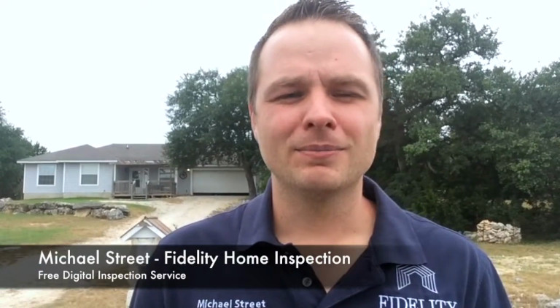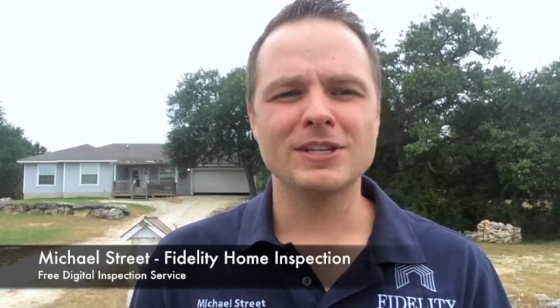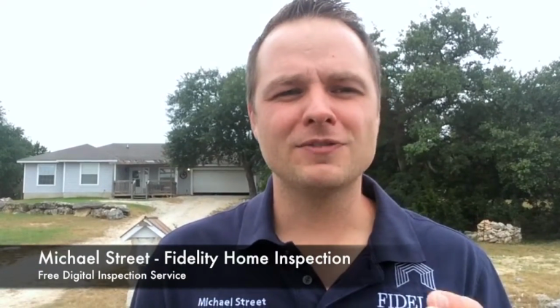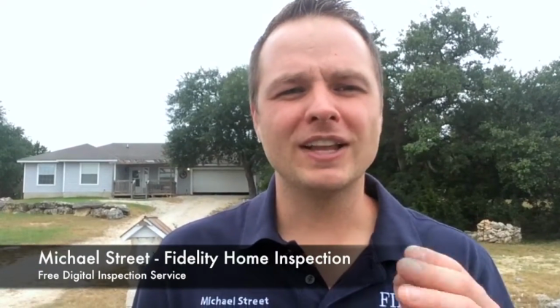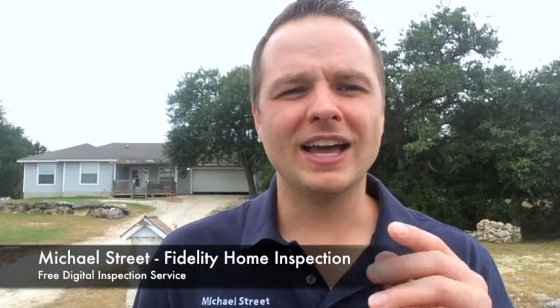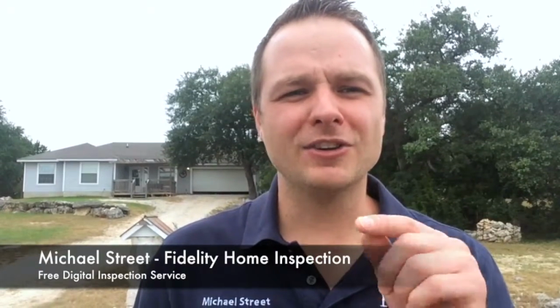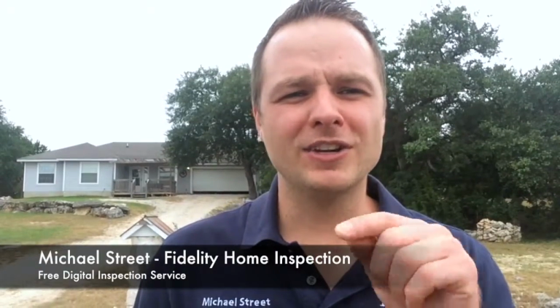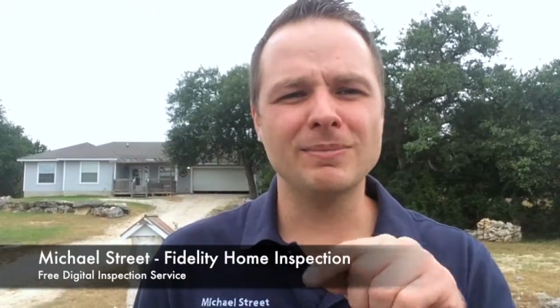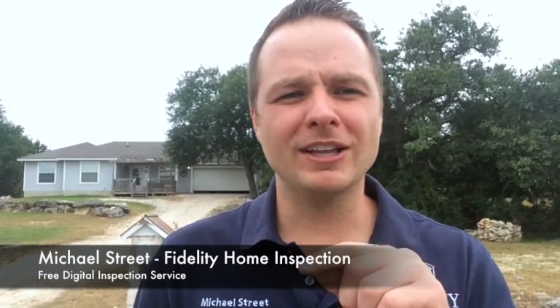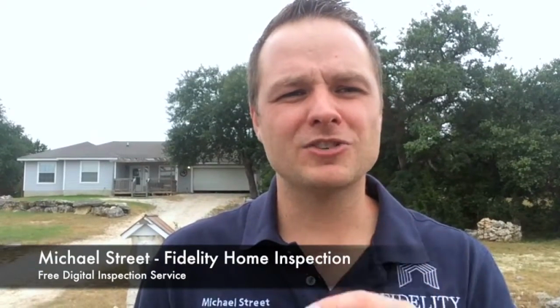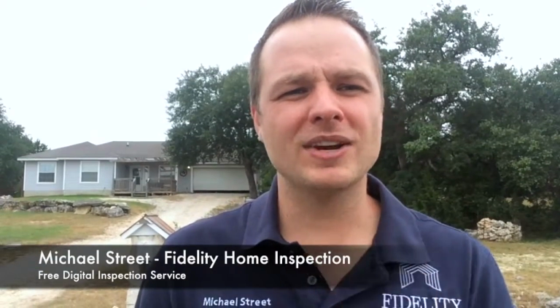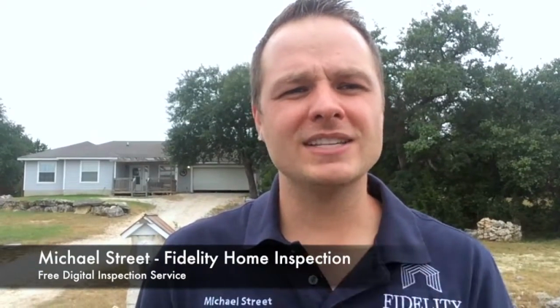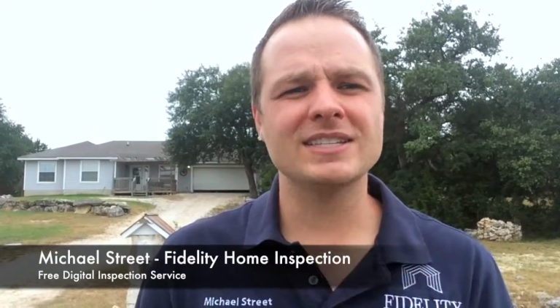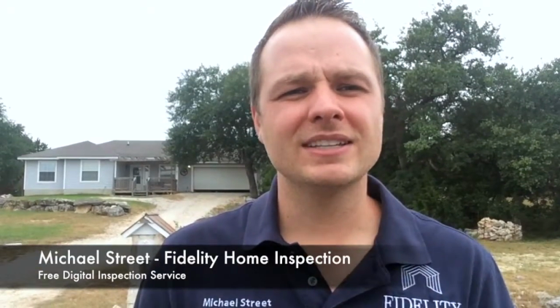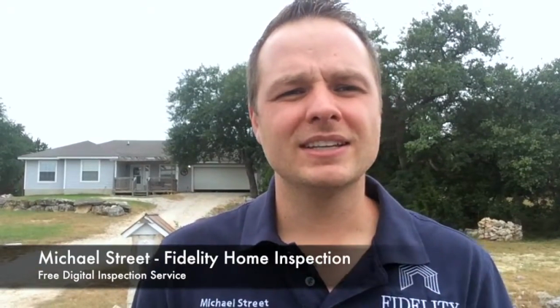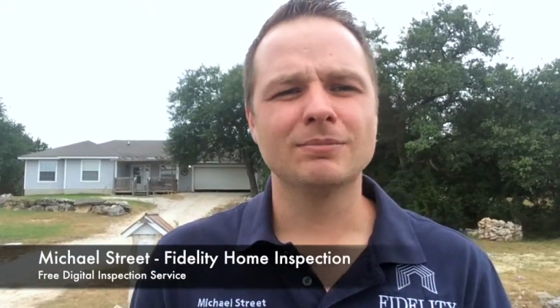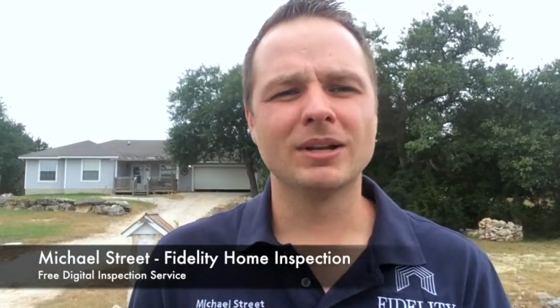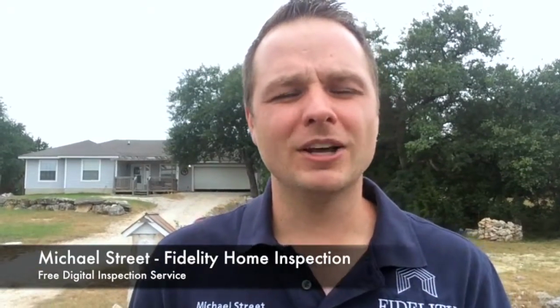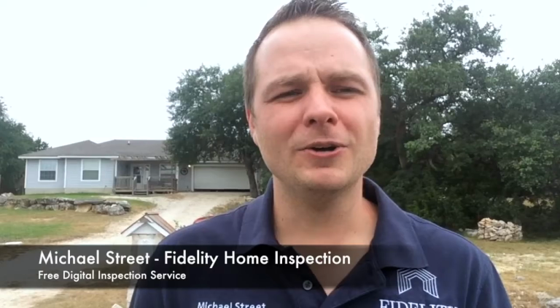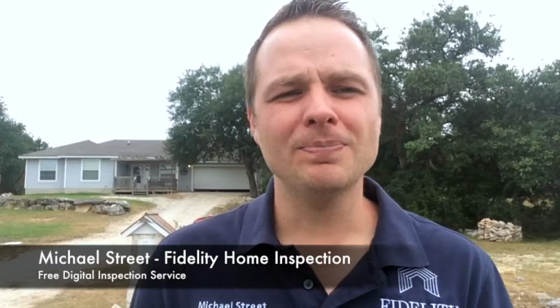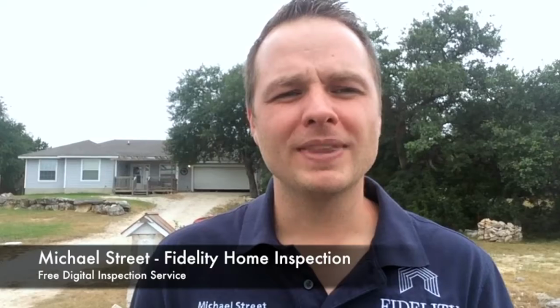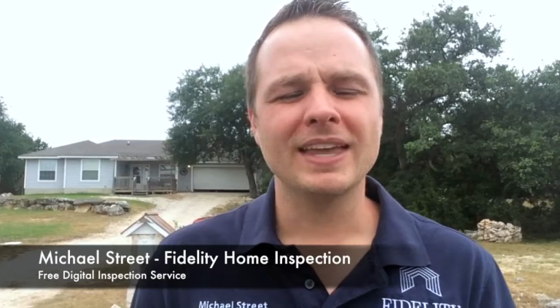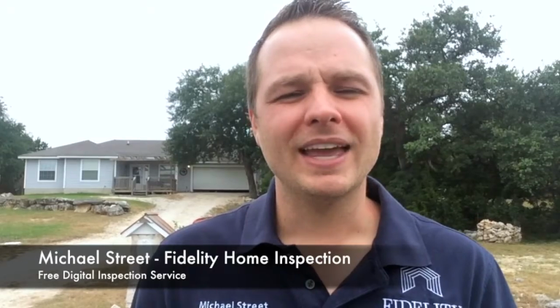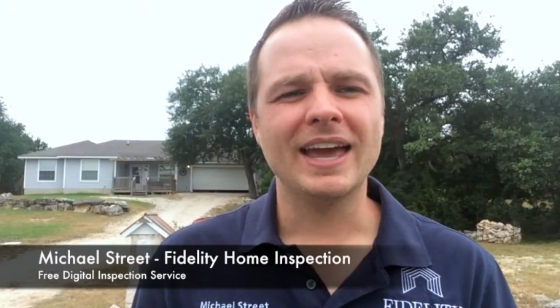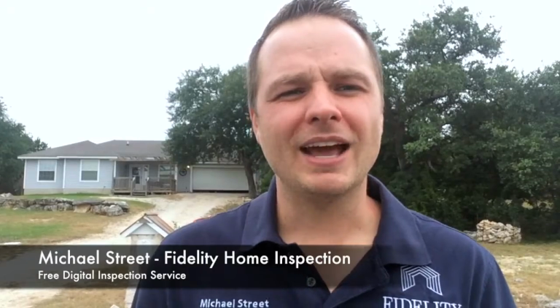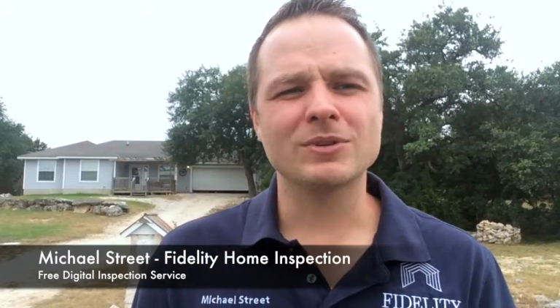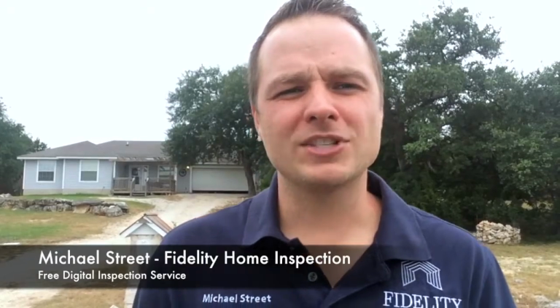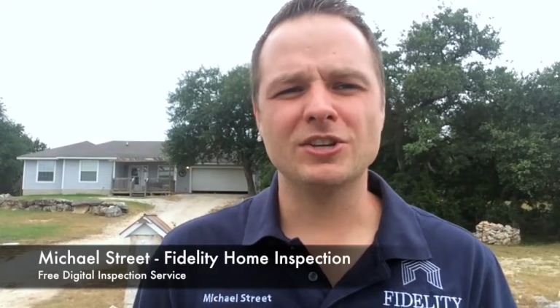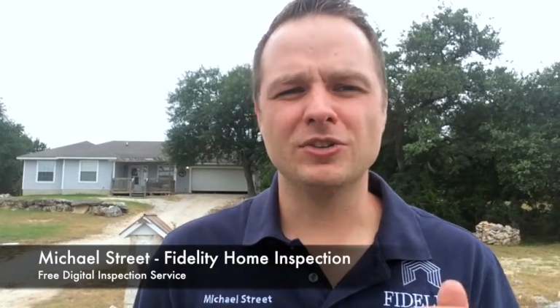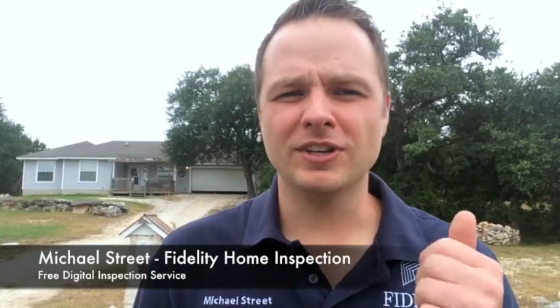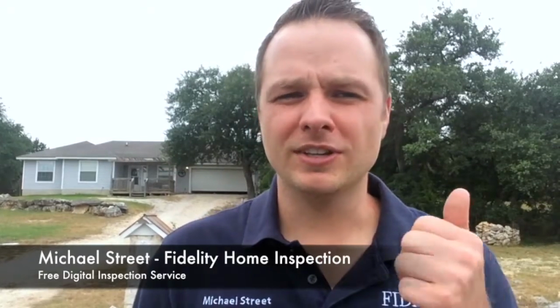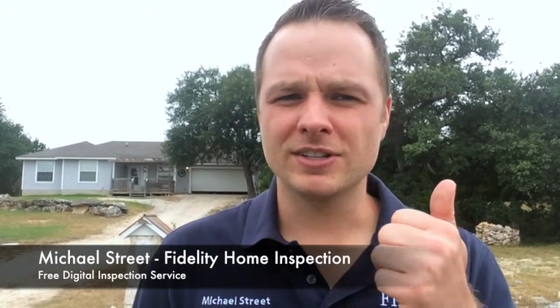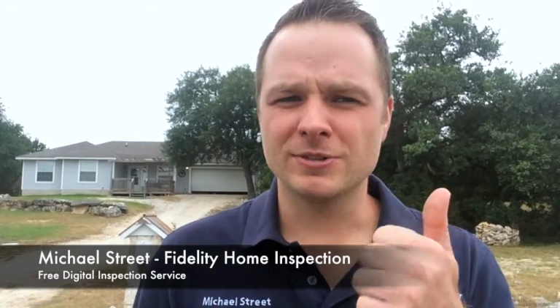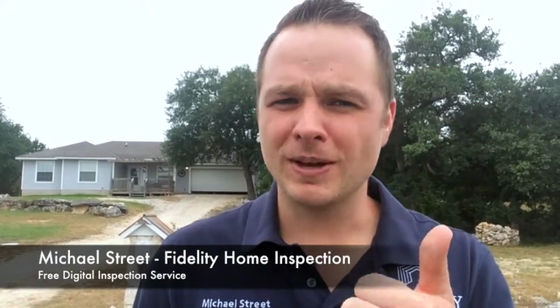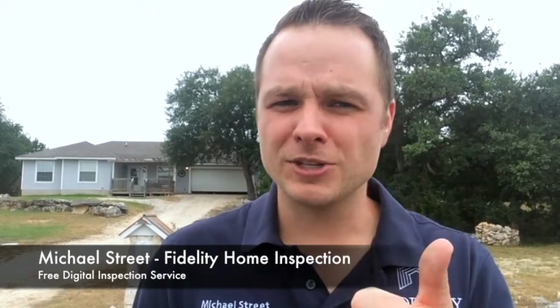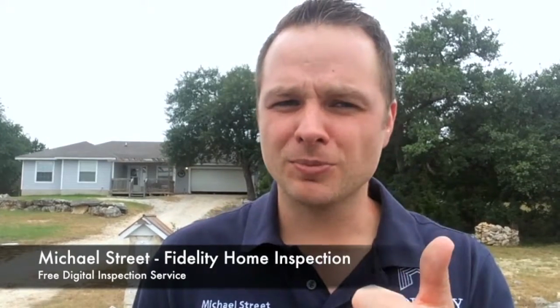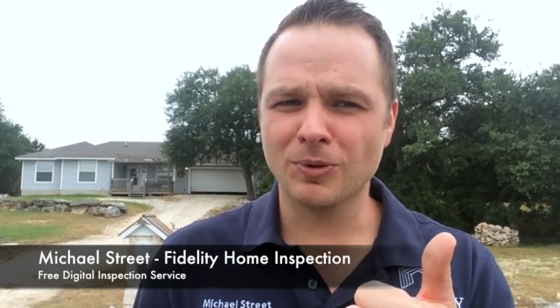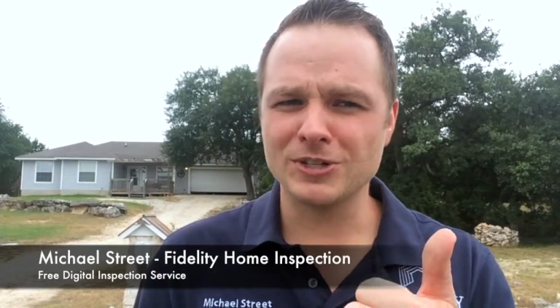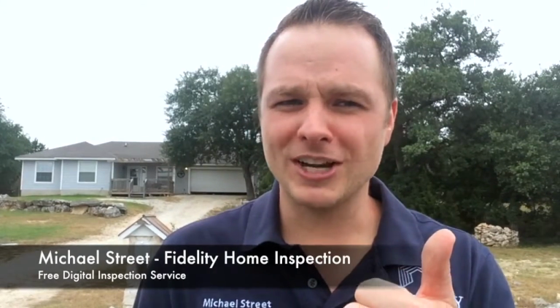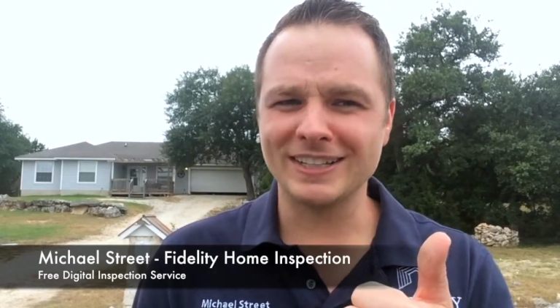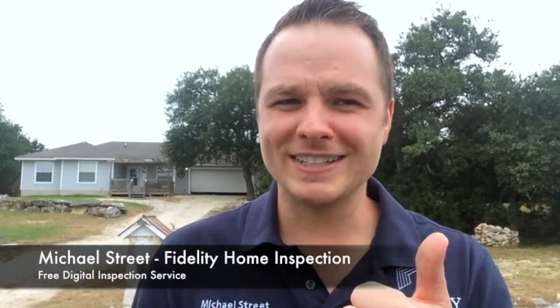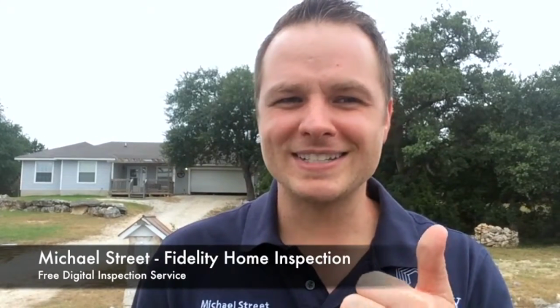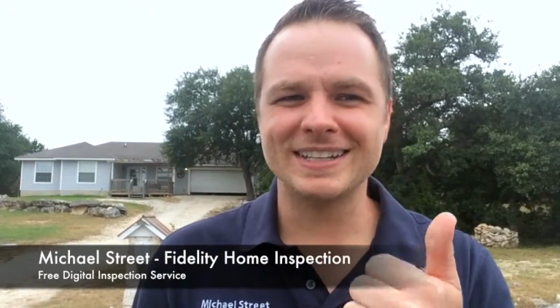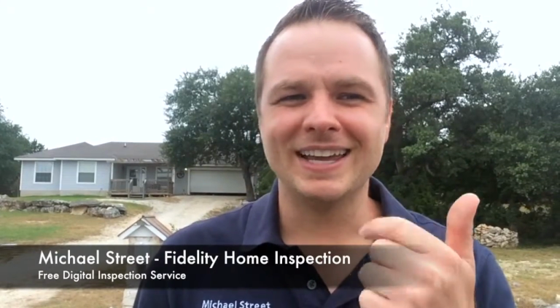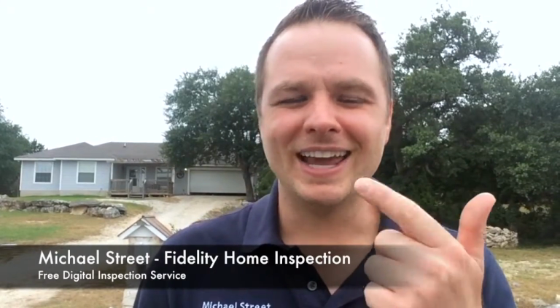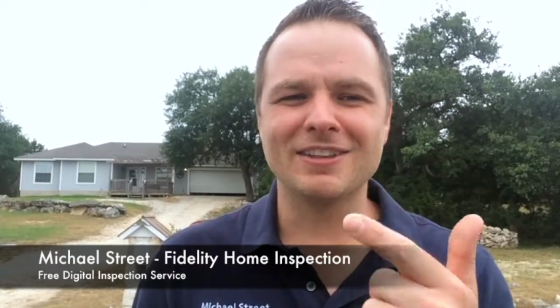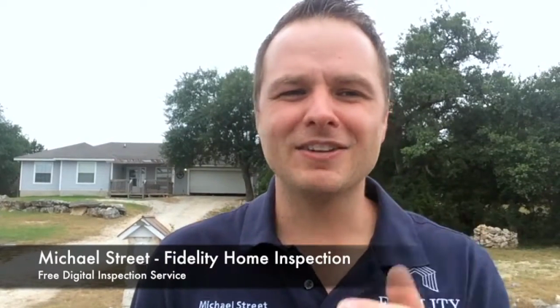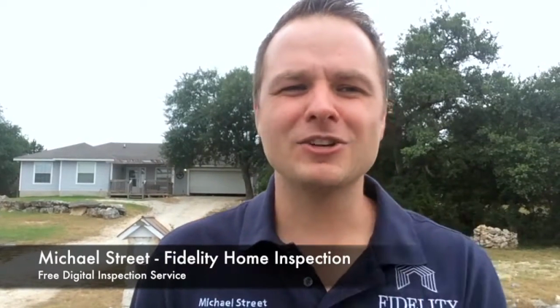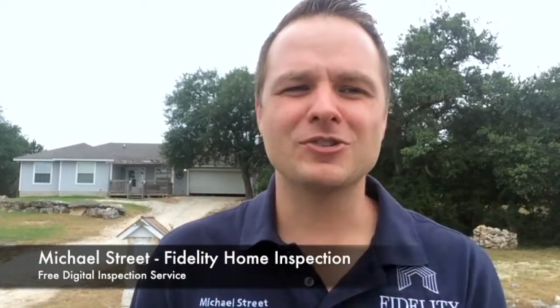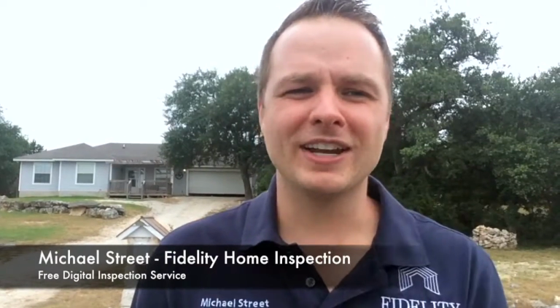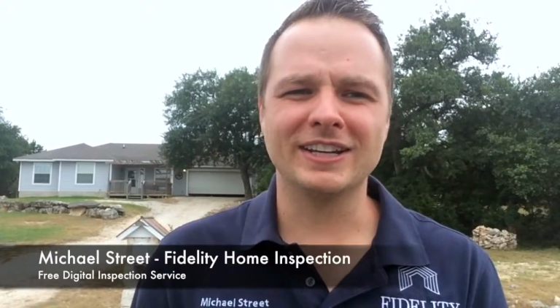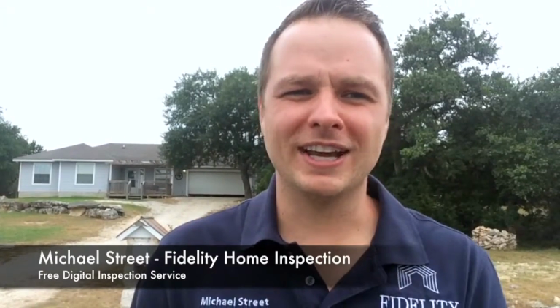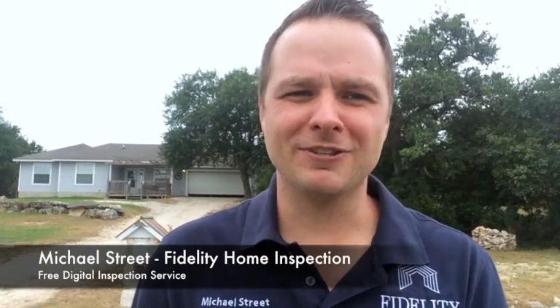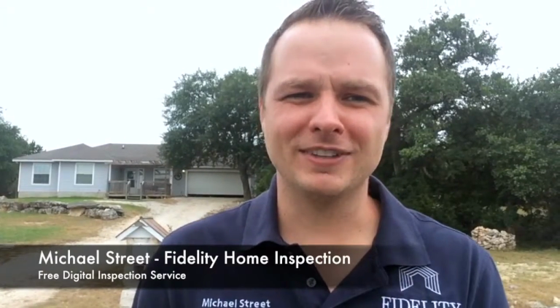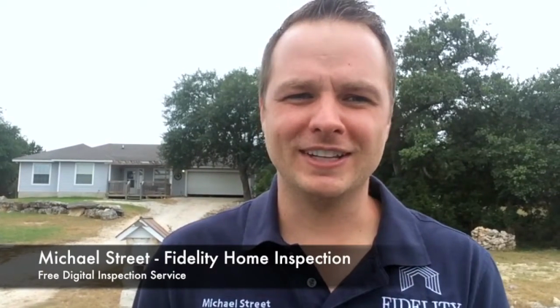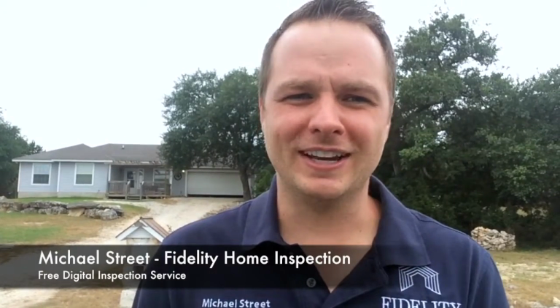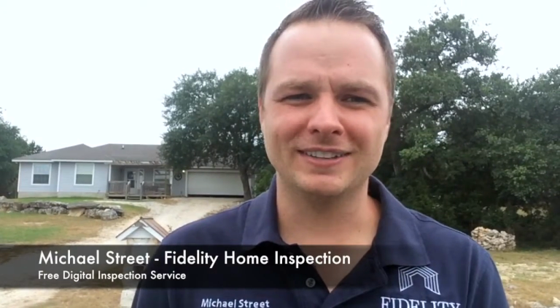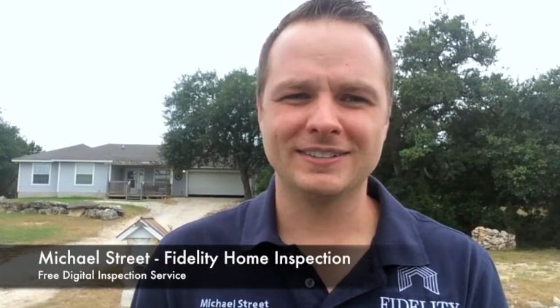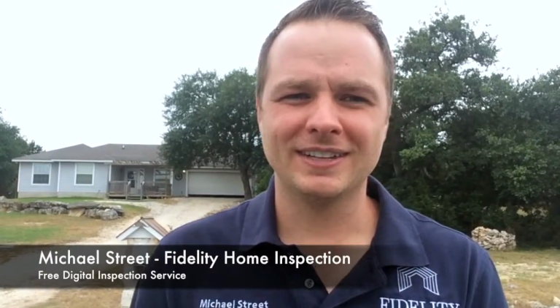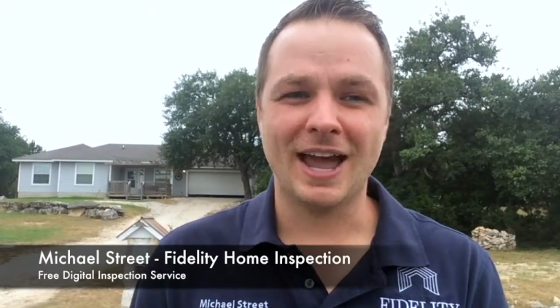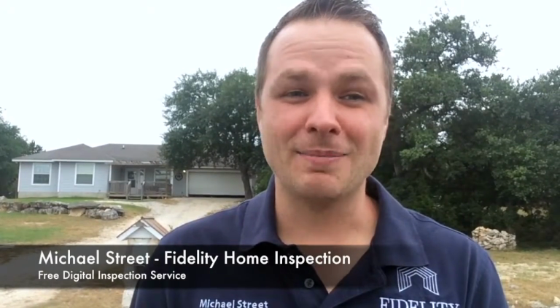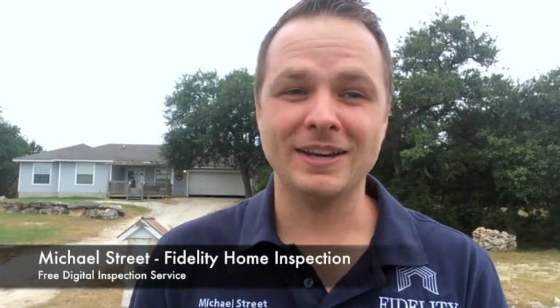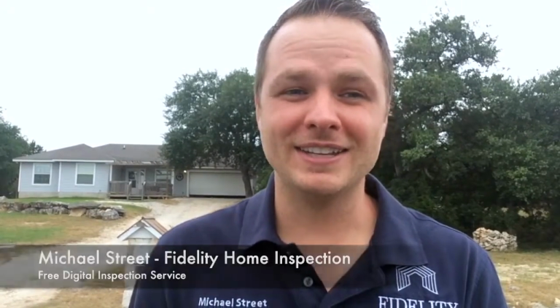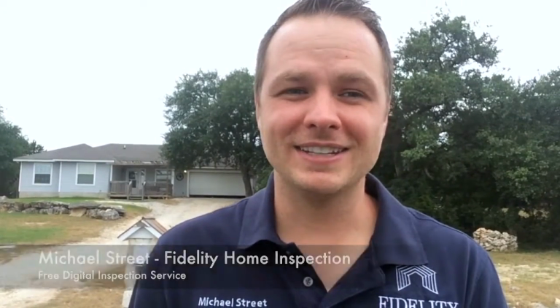Please fill out your email address below, and I will send you the inspection report checklist and the video training on how to fill it out. Happy hunting!